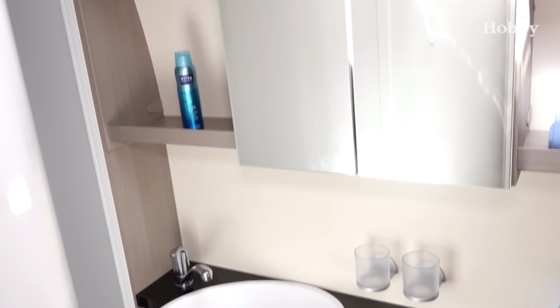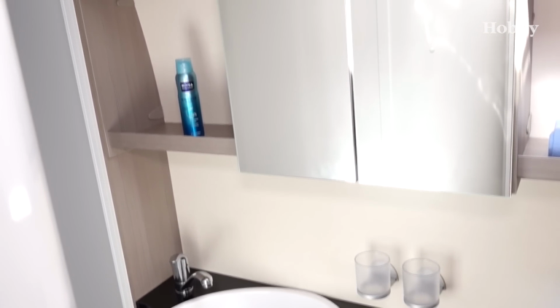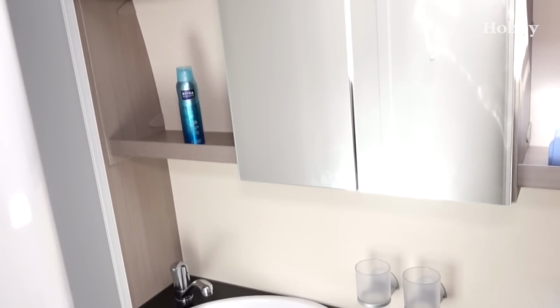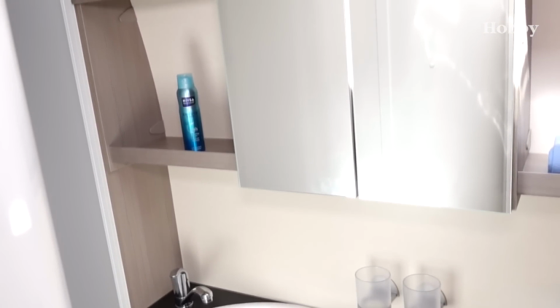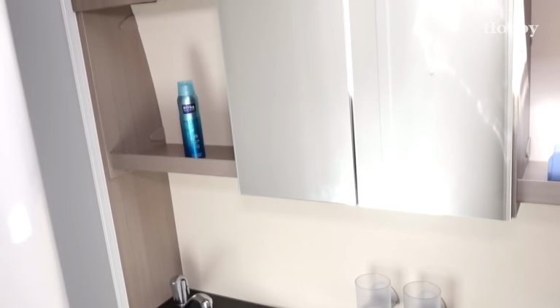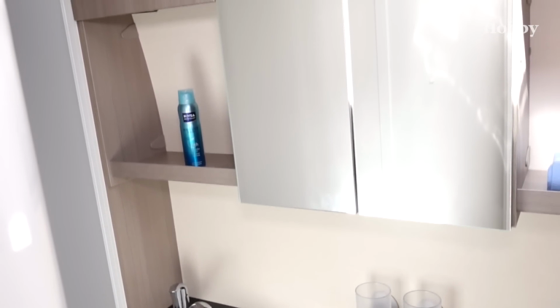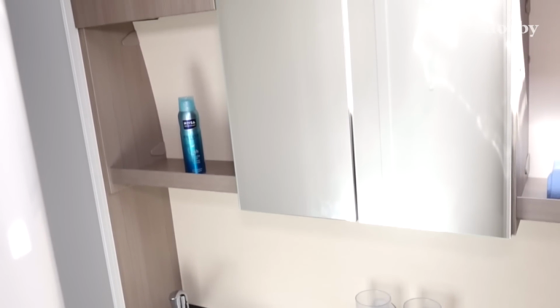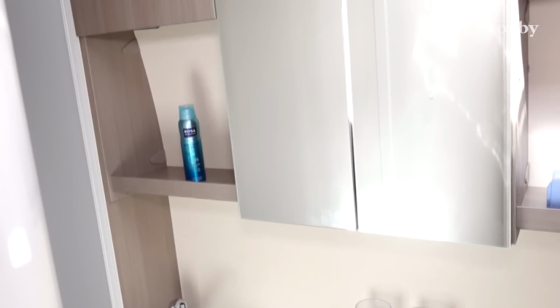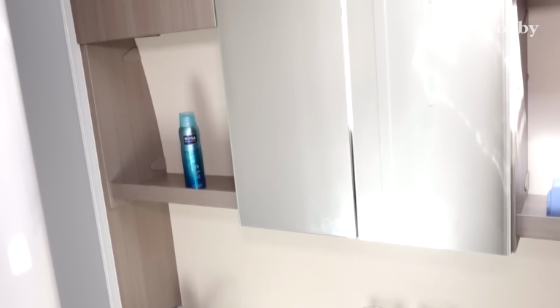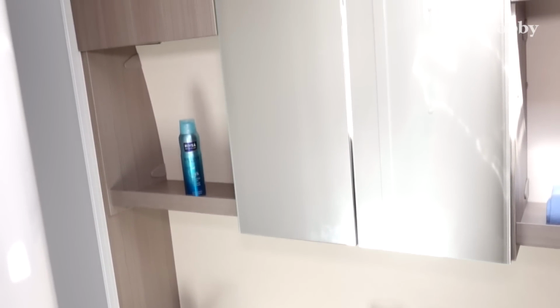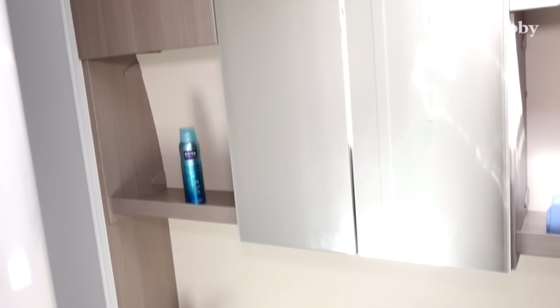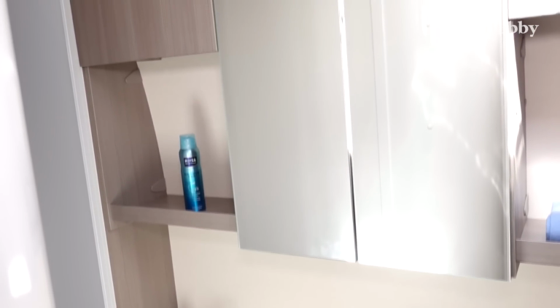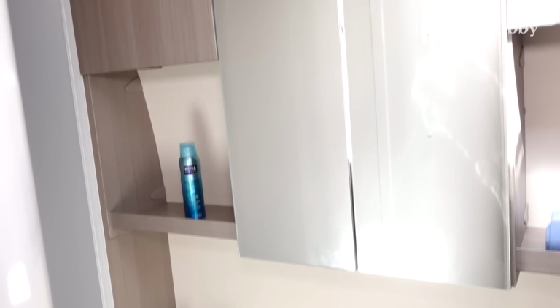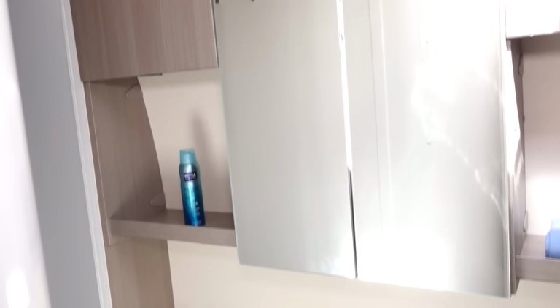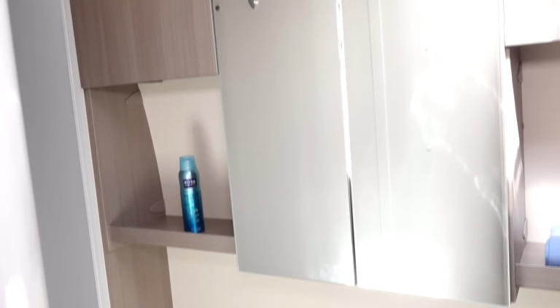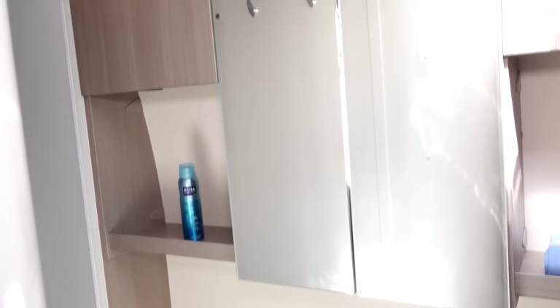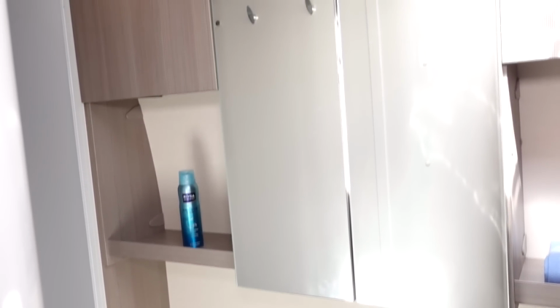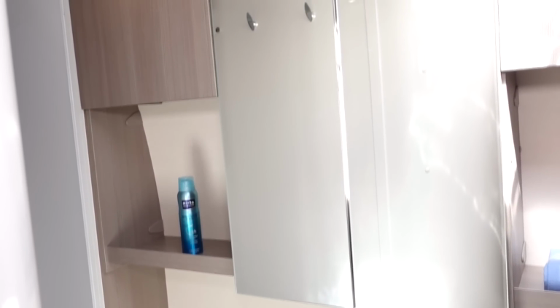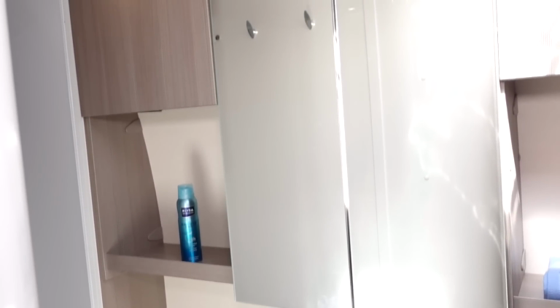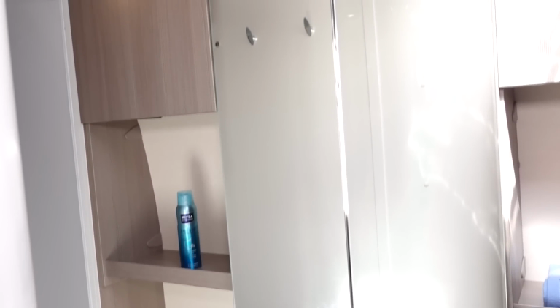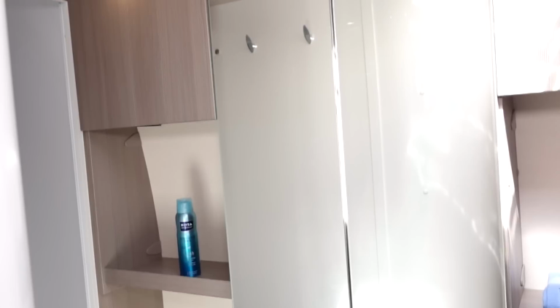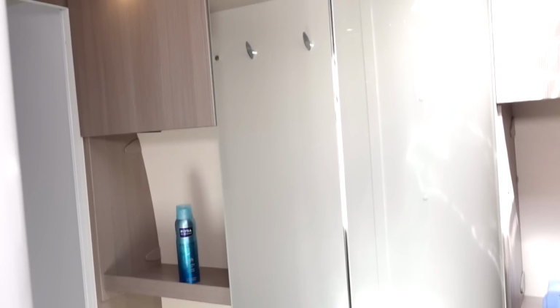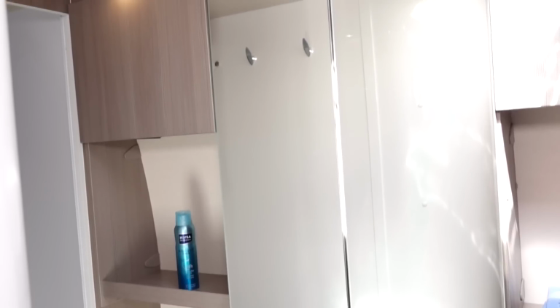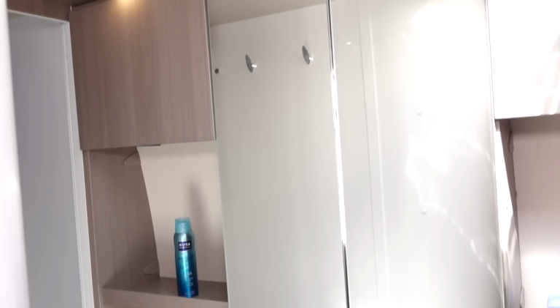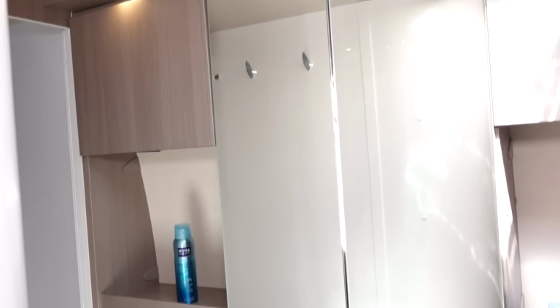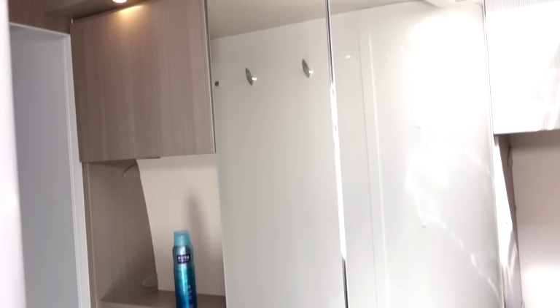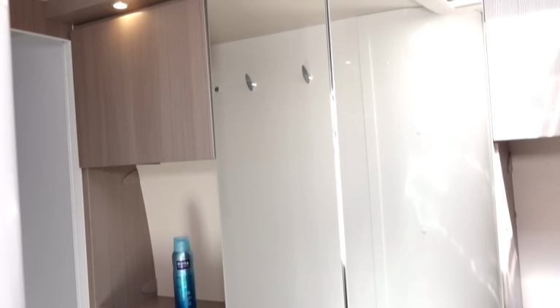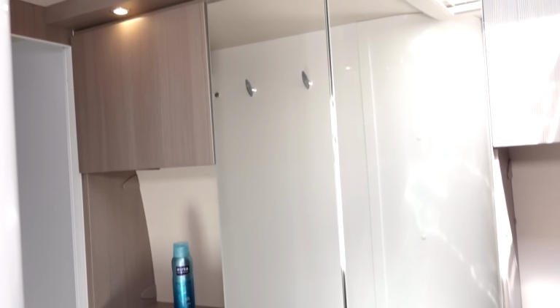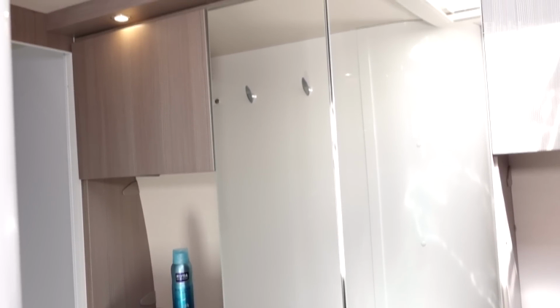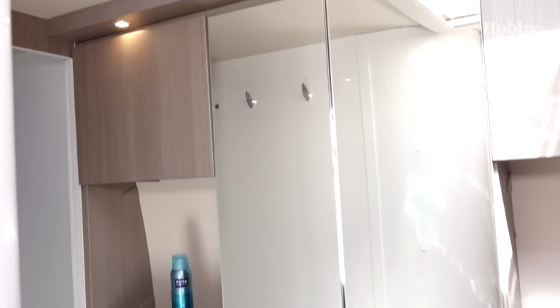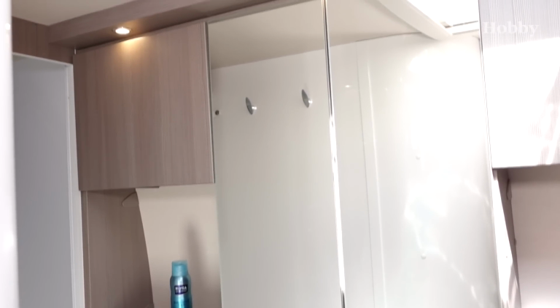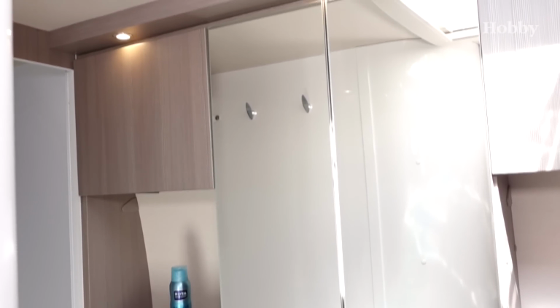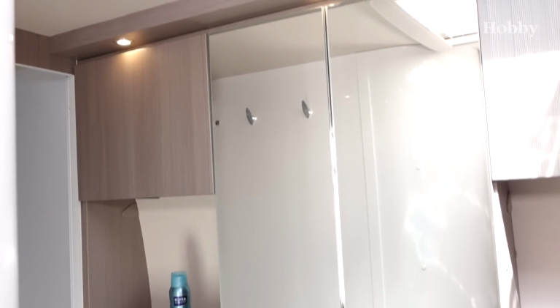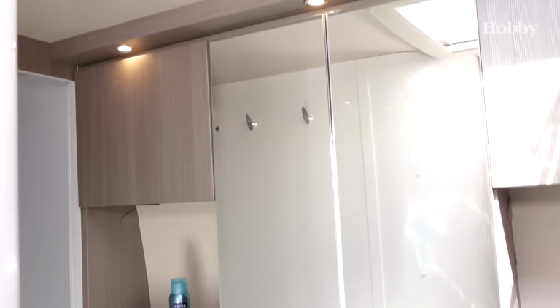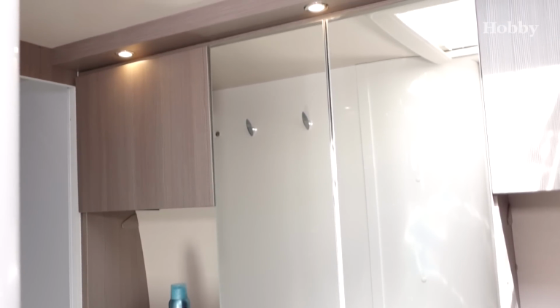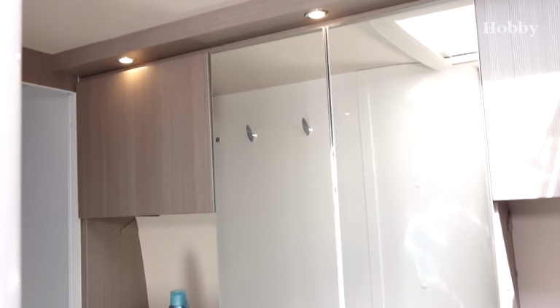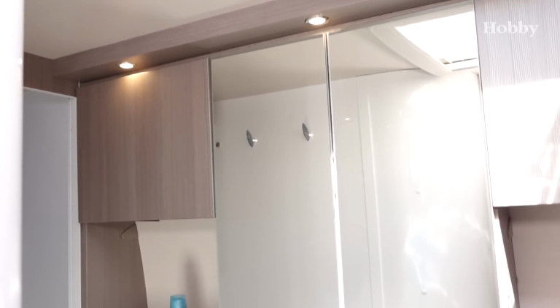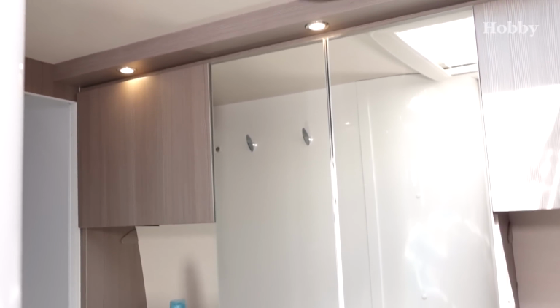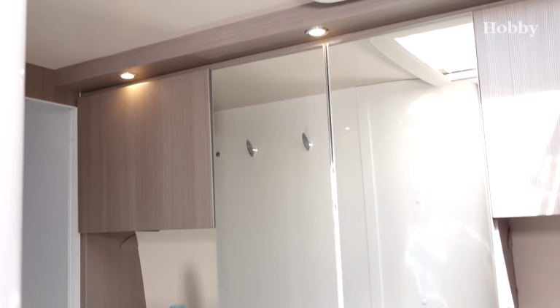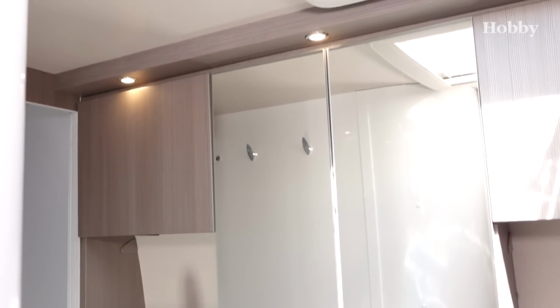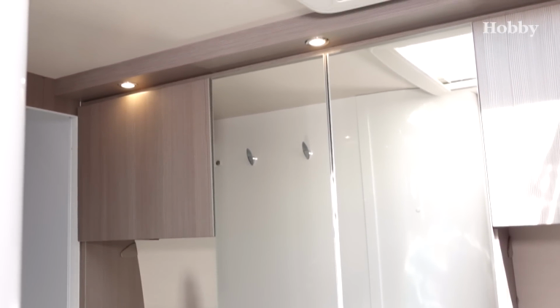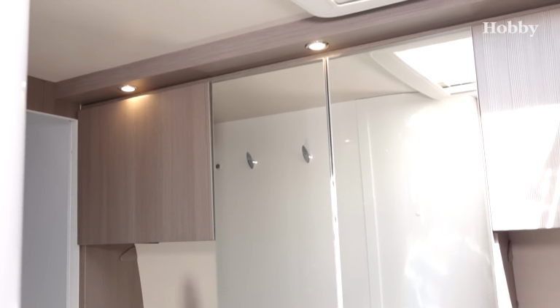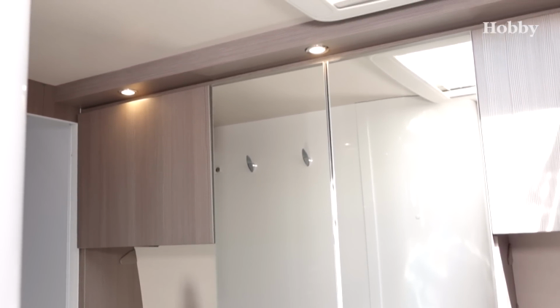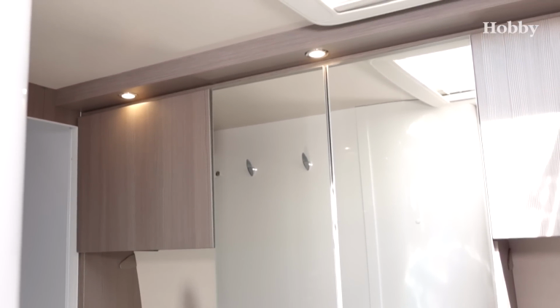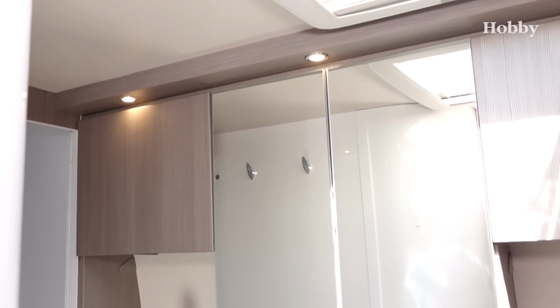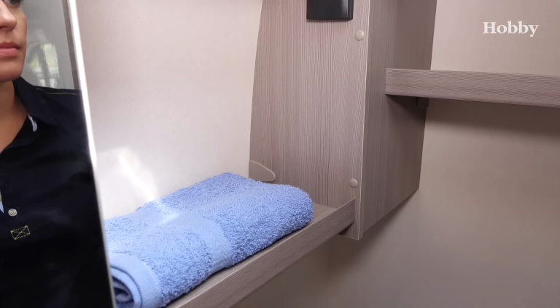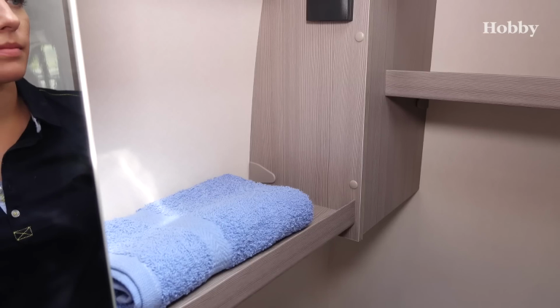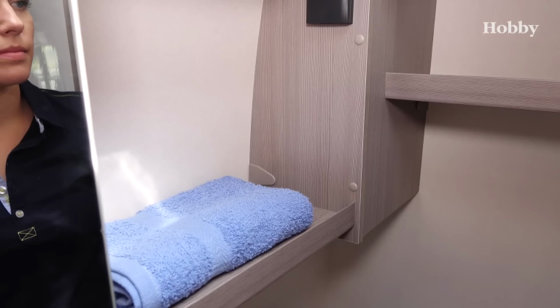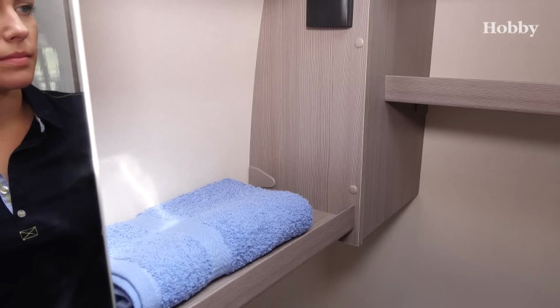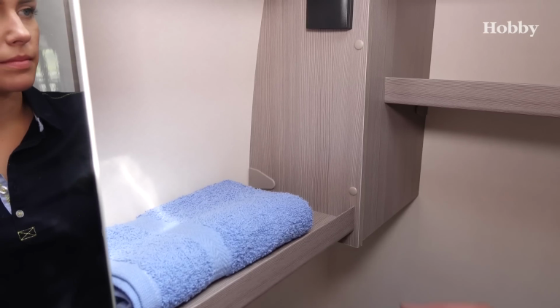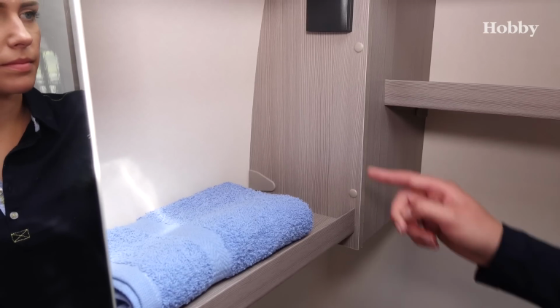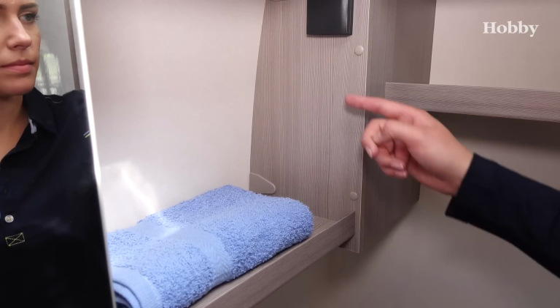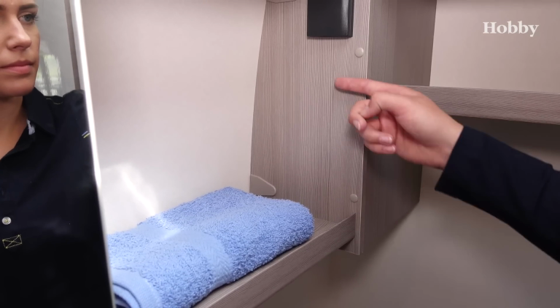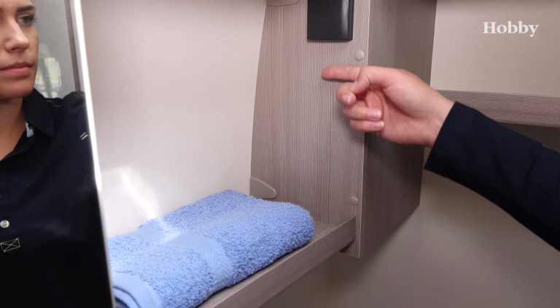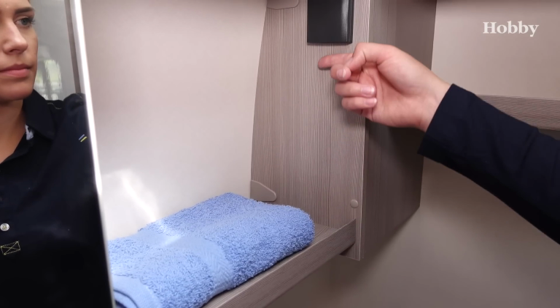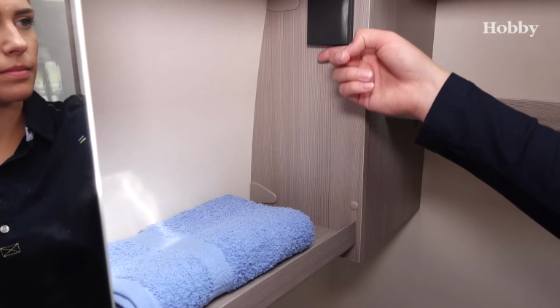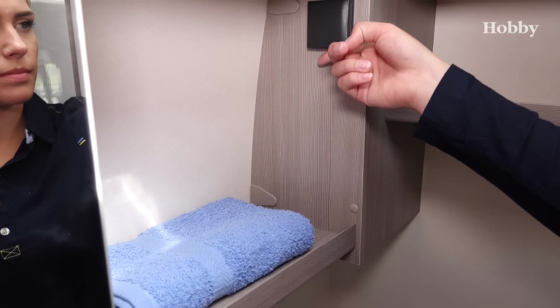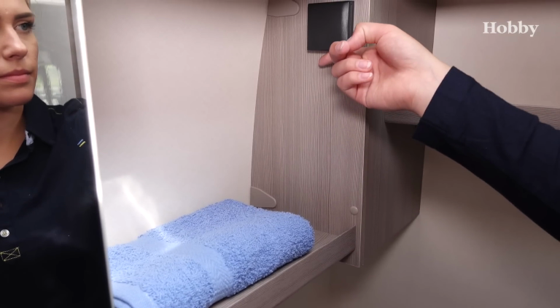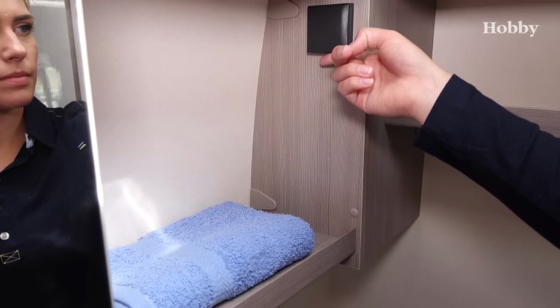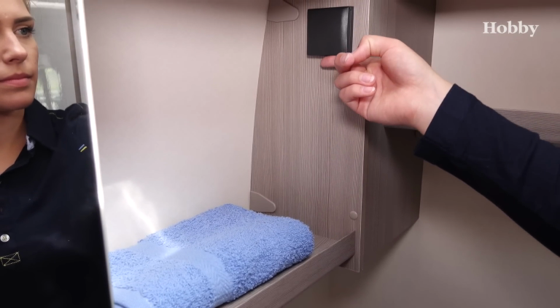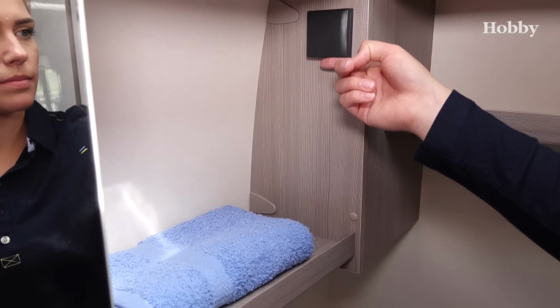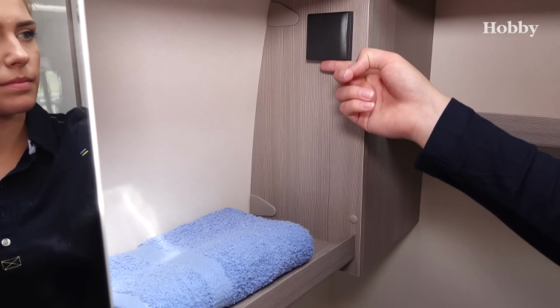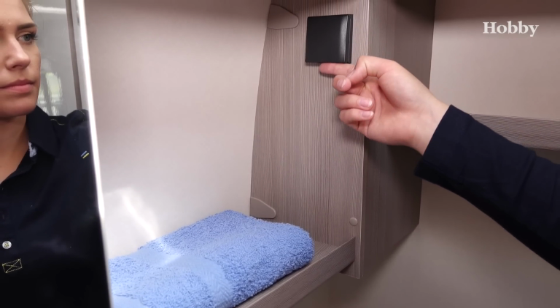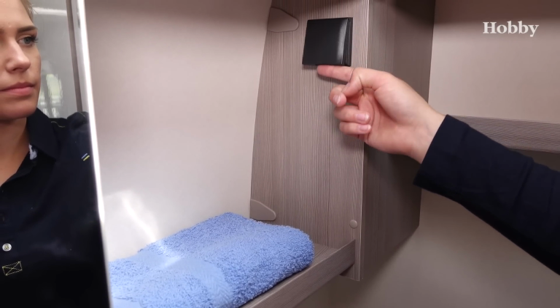Shelves, cupboards, upmarket taps, a plug socket and the practical revolving toilet are among the equipment.